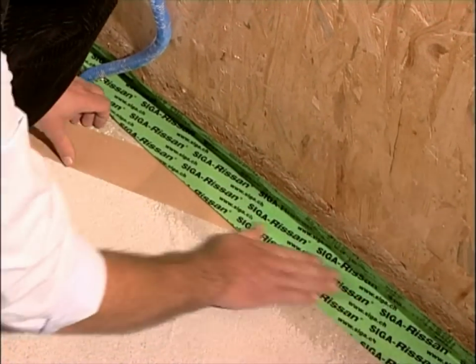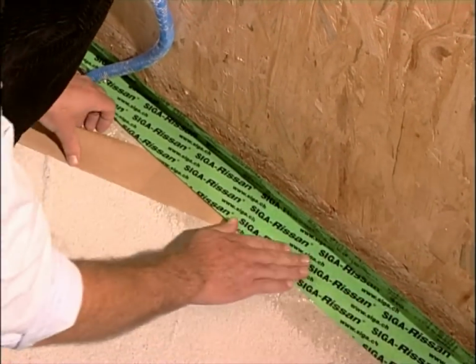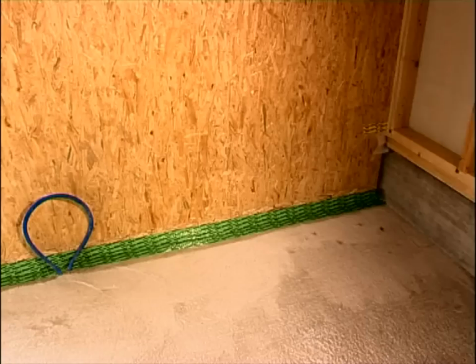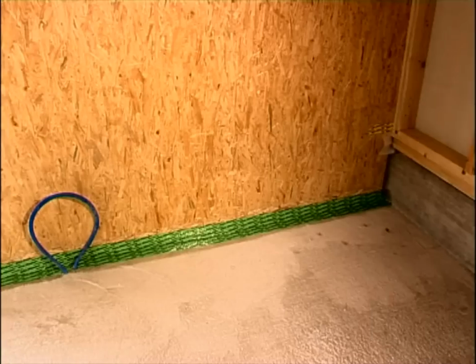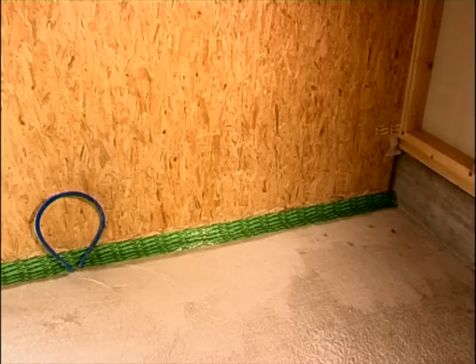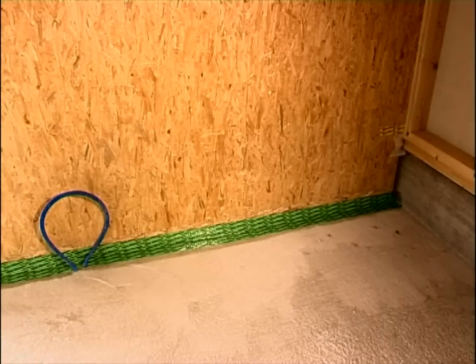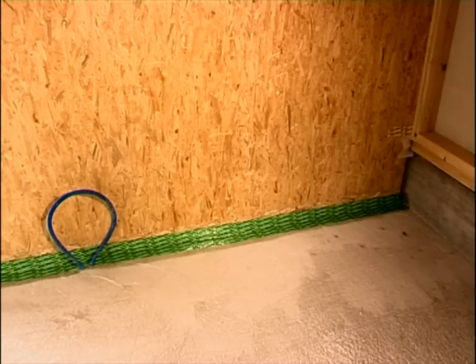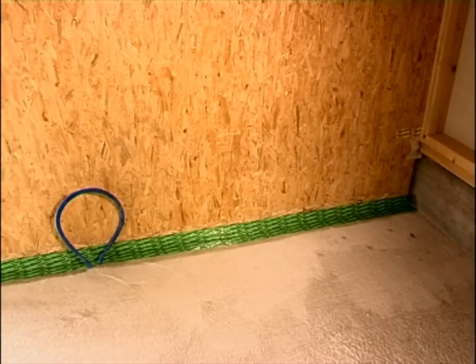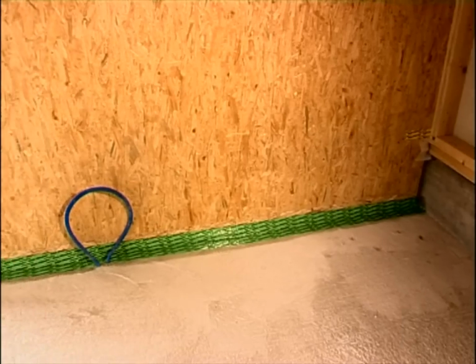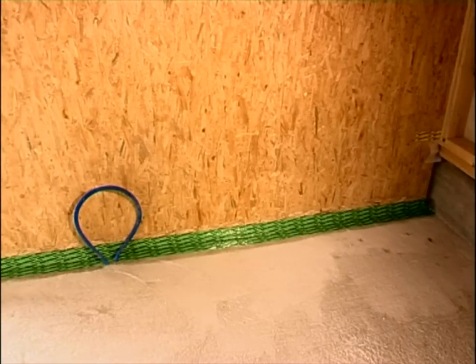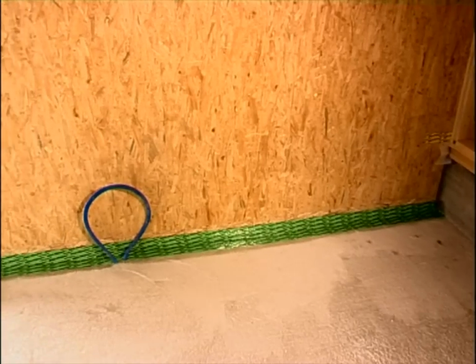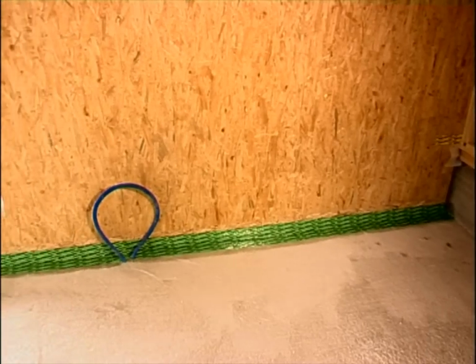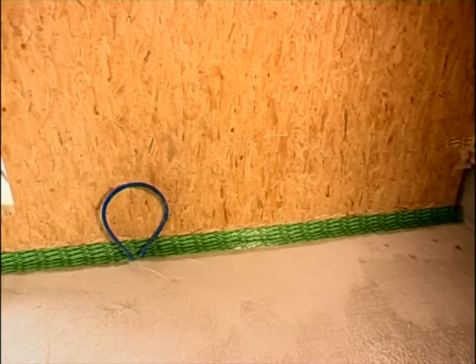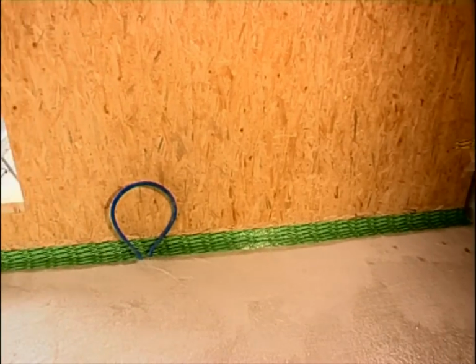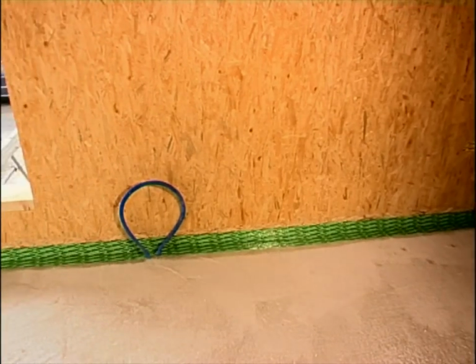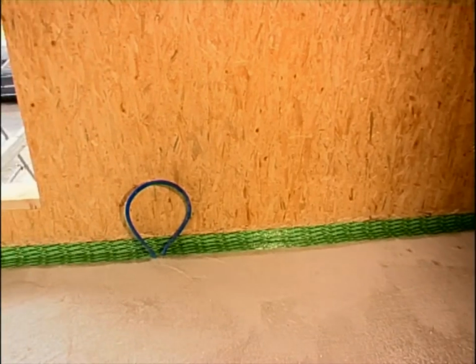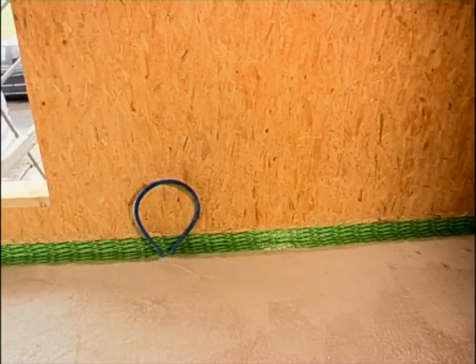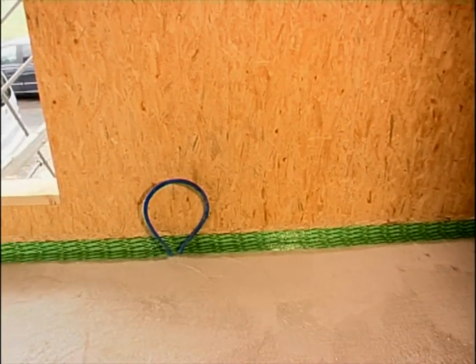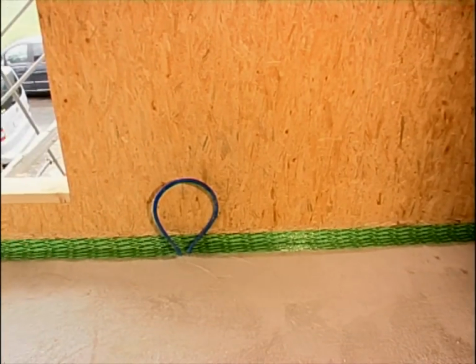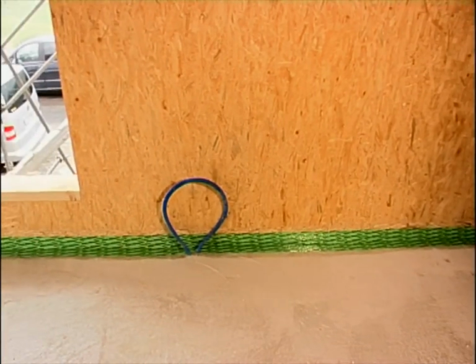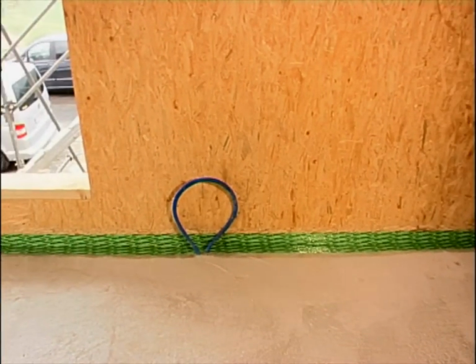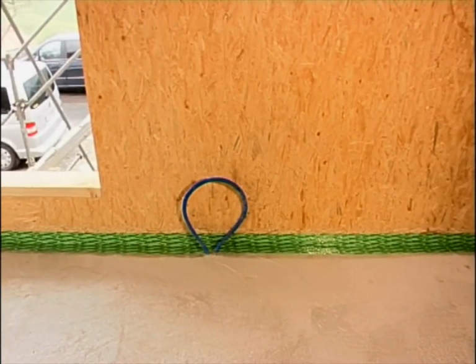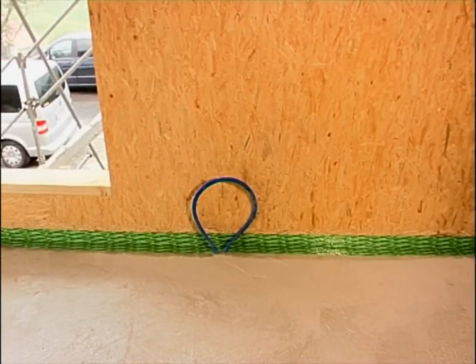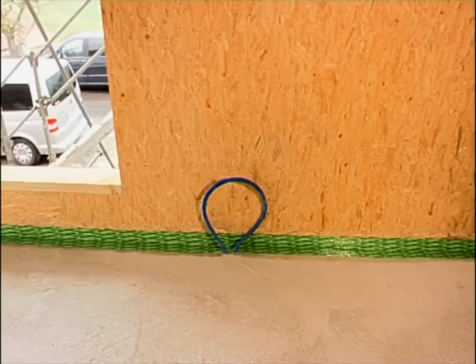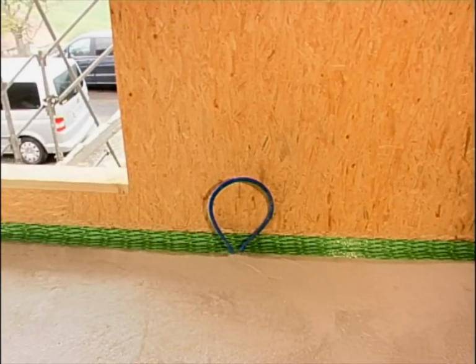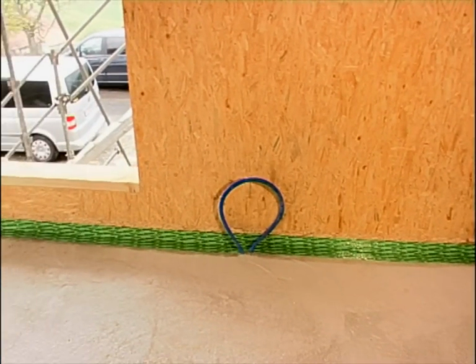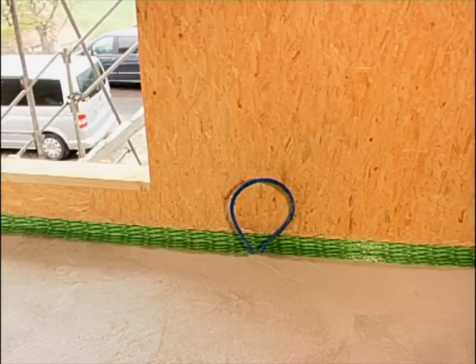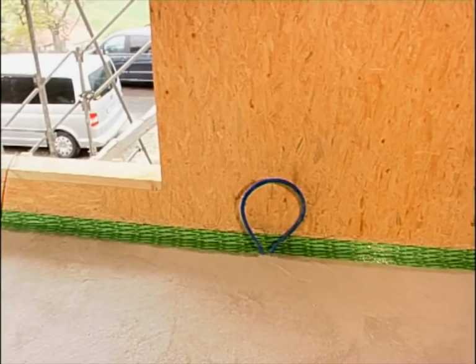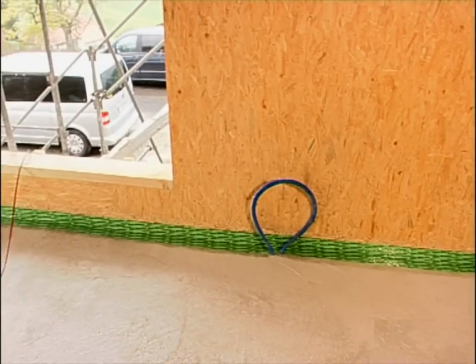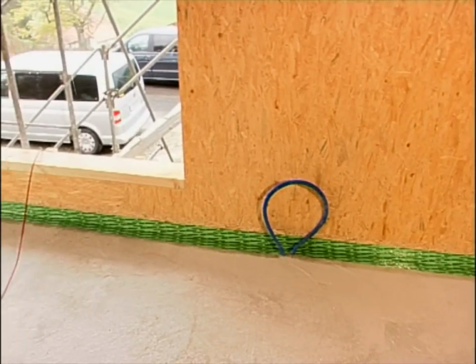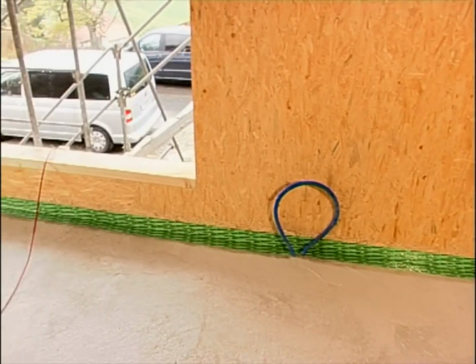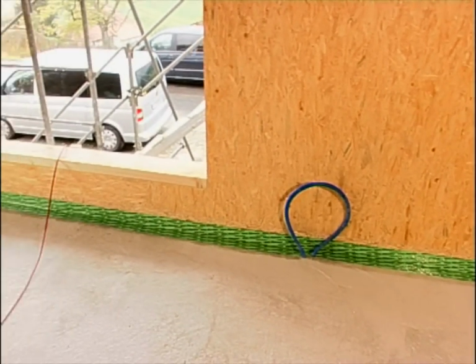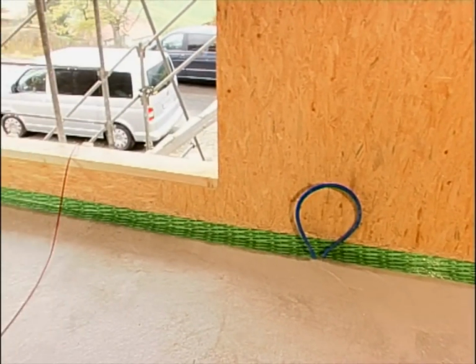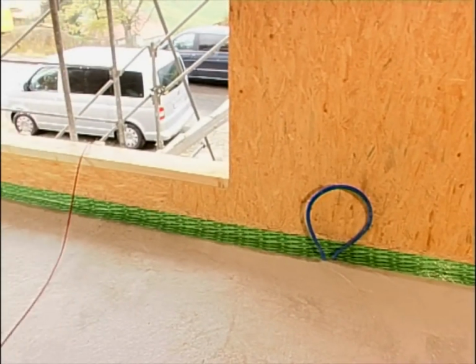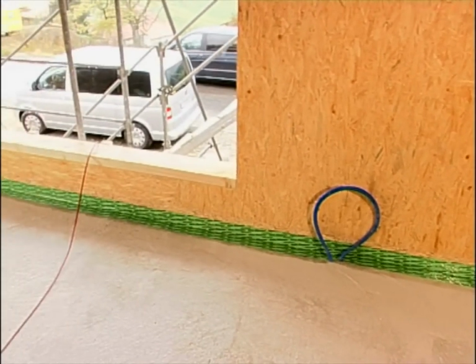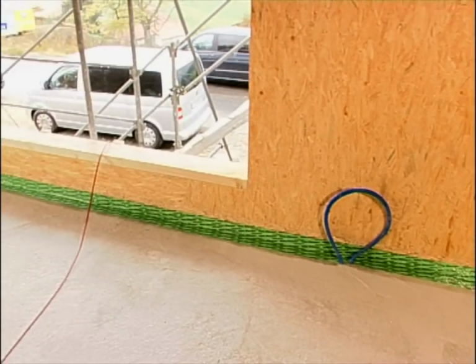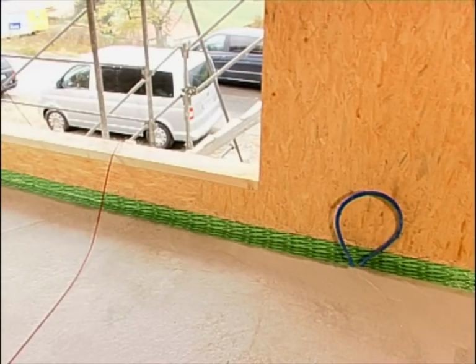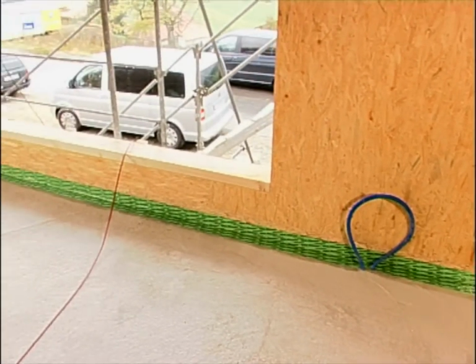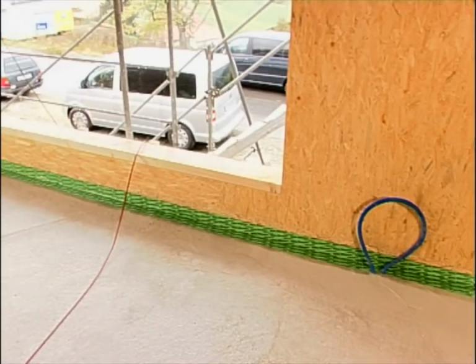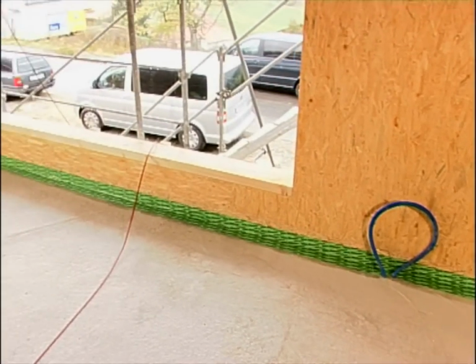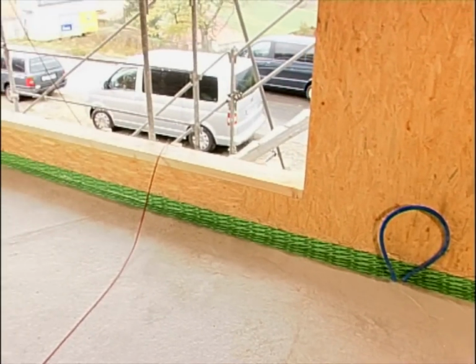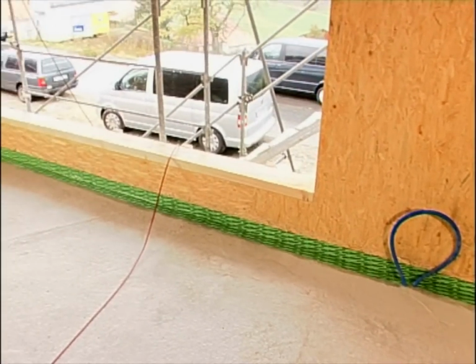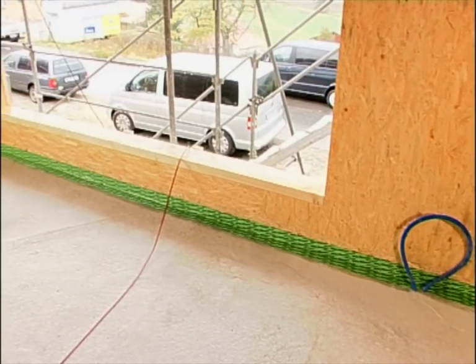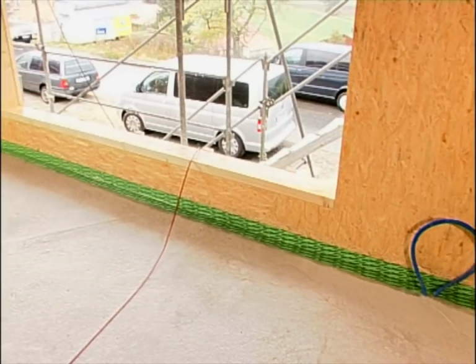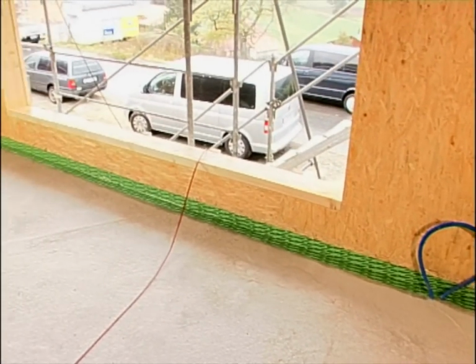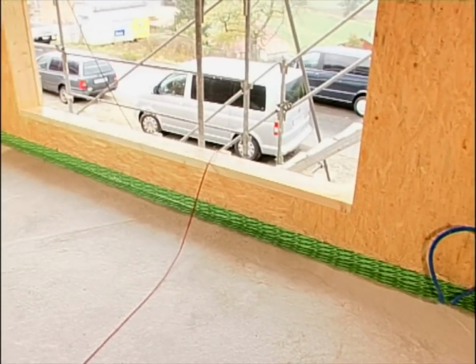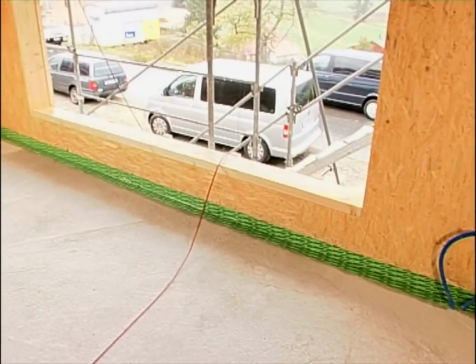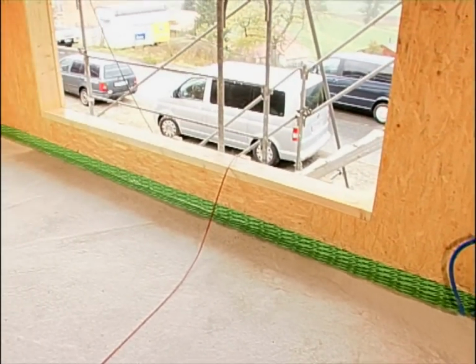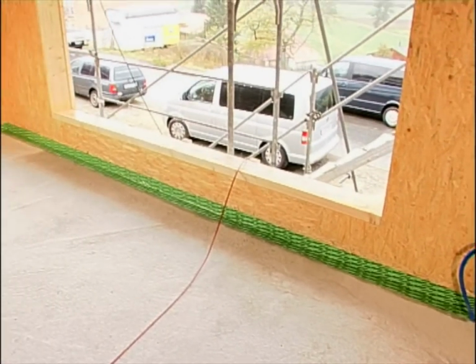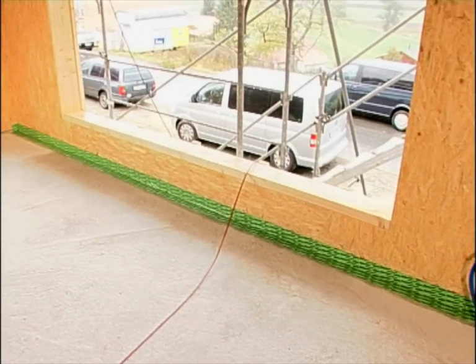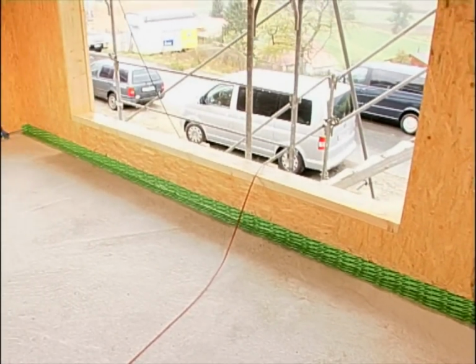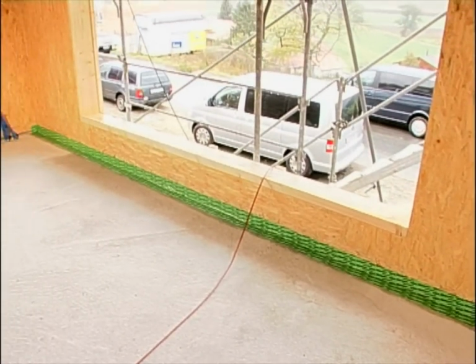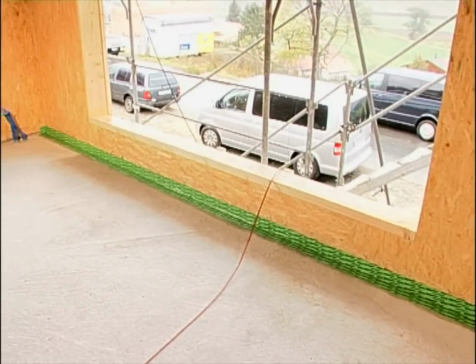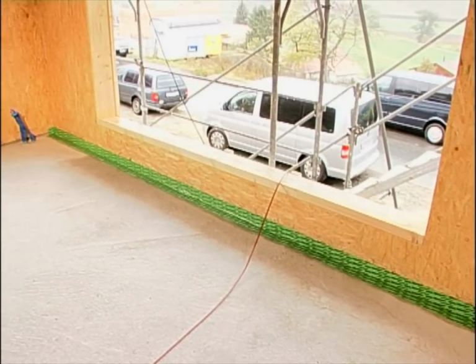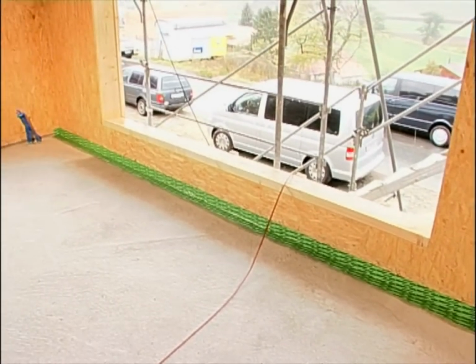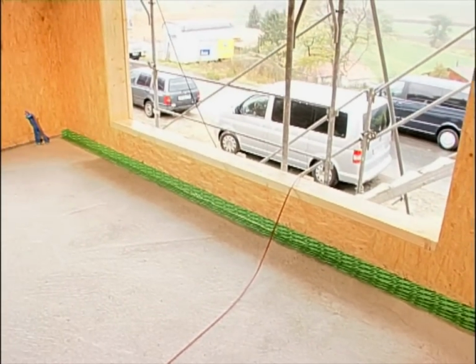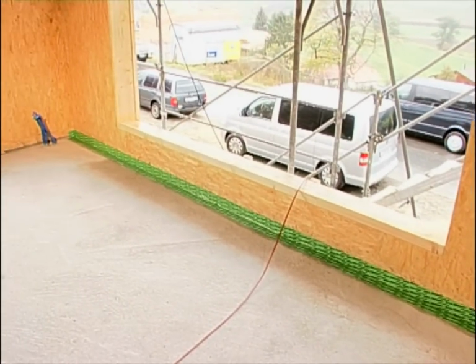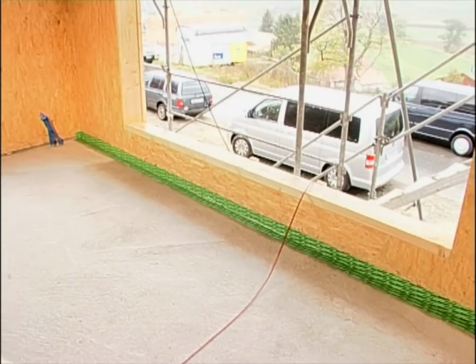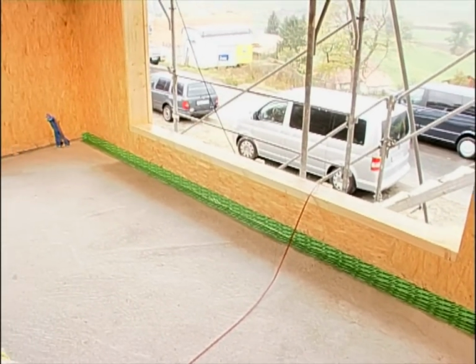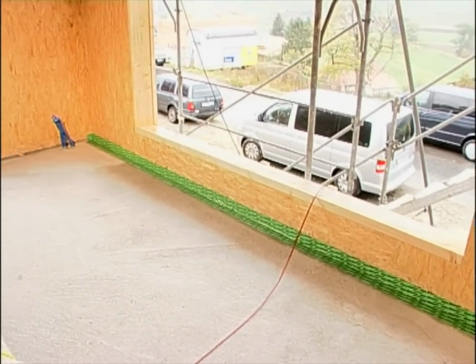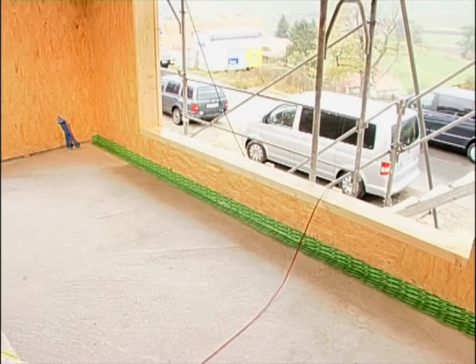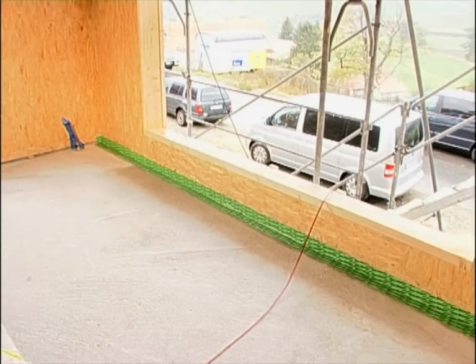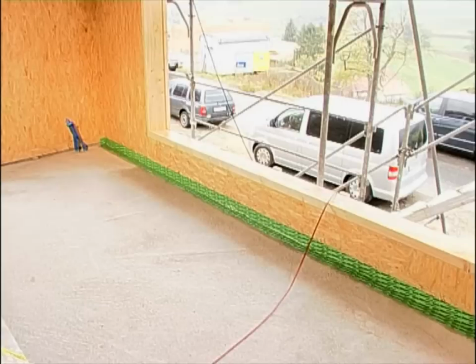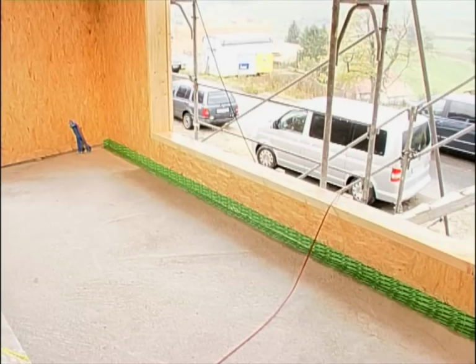This is what it should look like: the base joint sealed airtight using Dockskin and Risan 100 or 150.